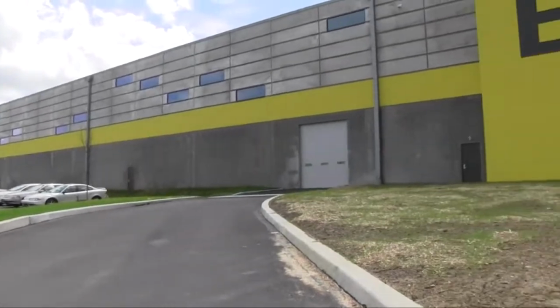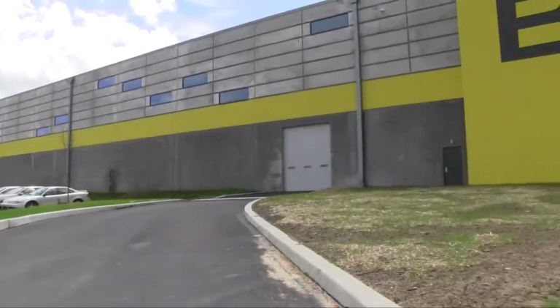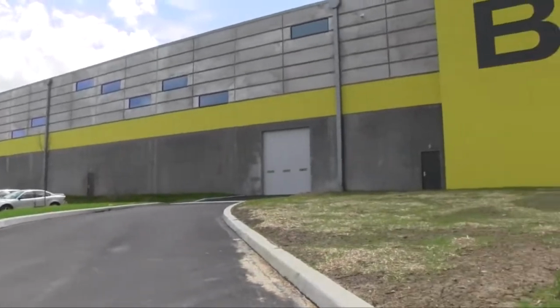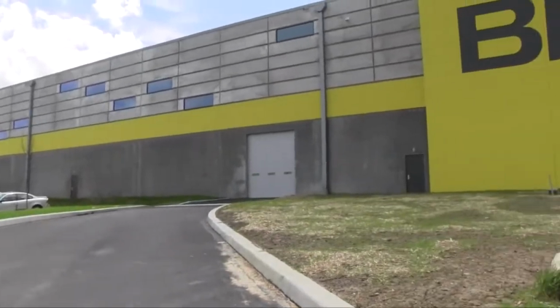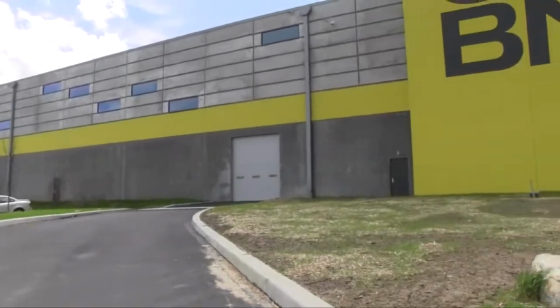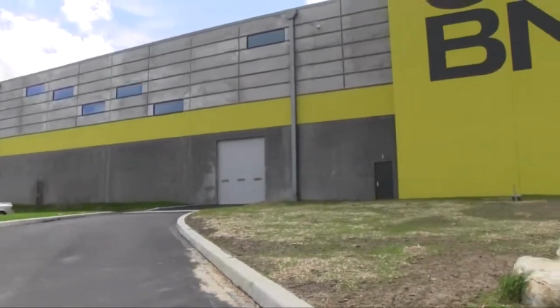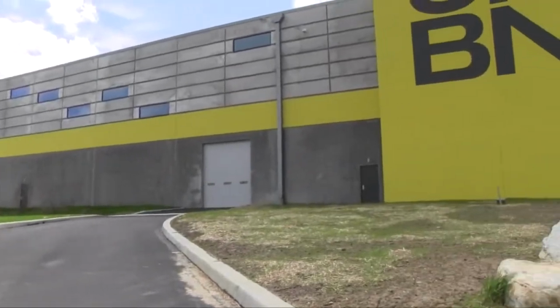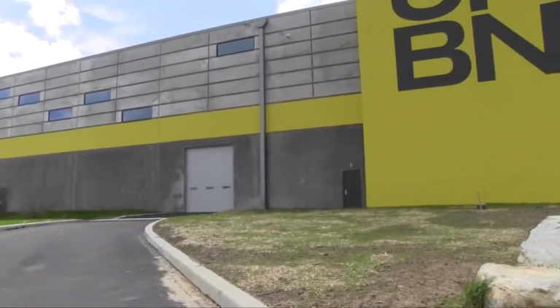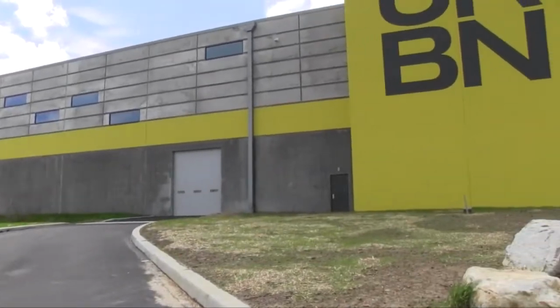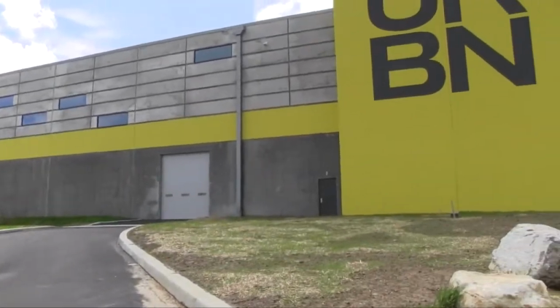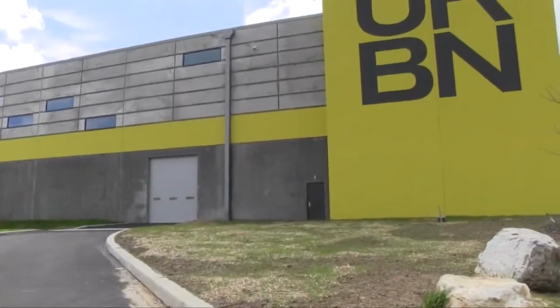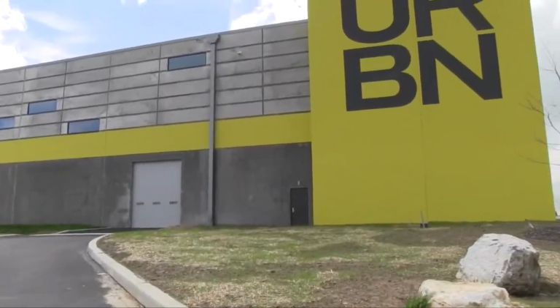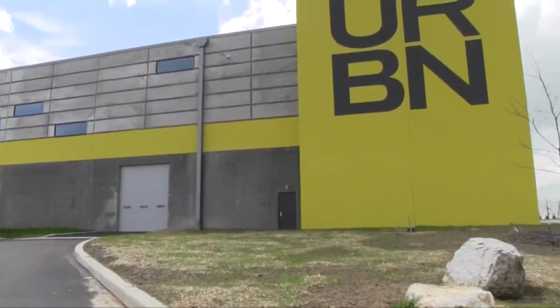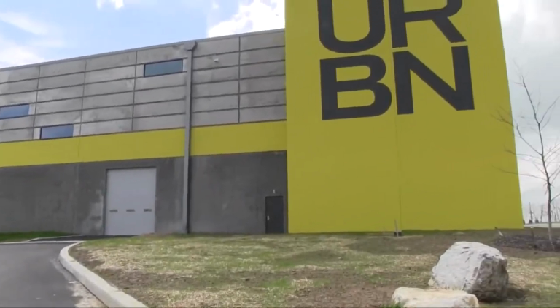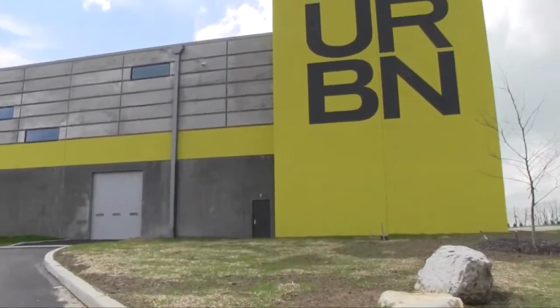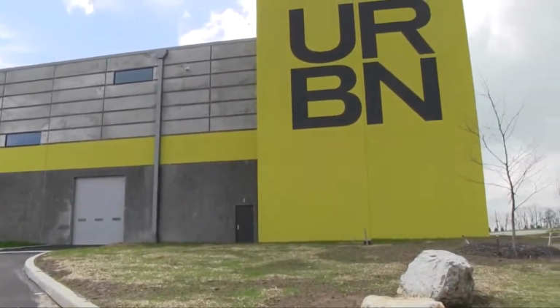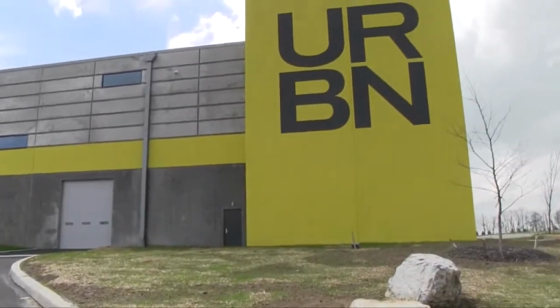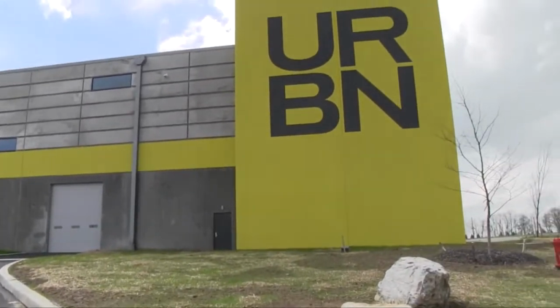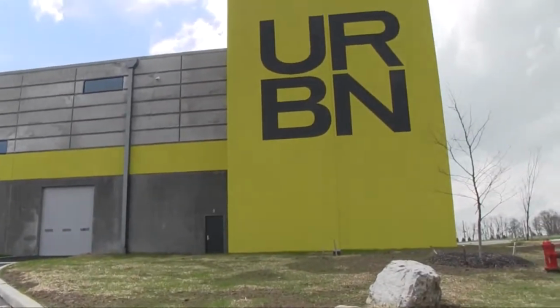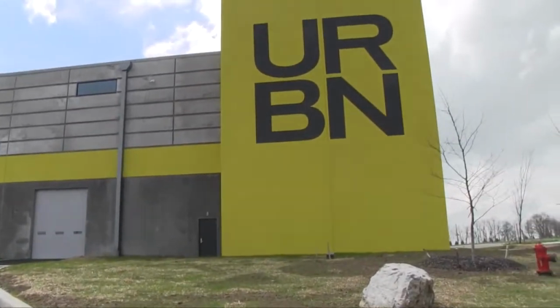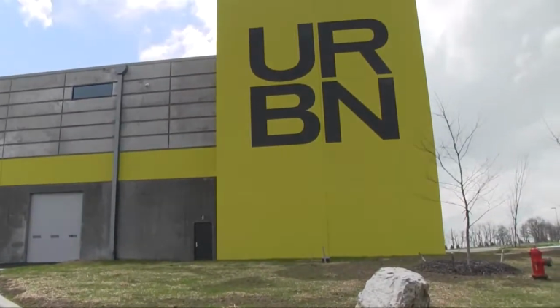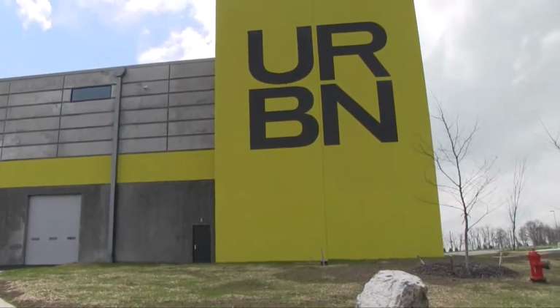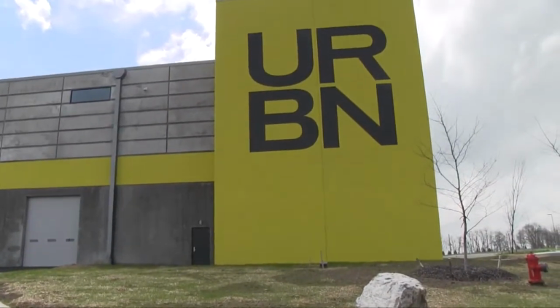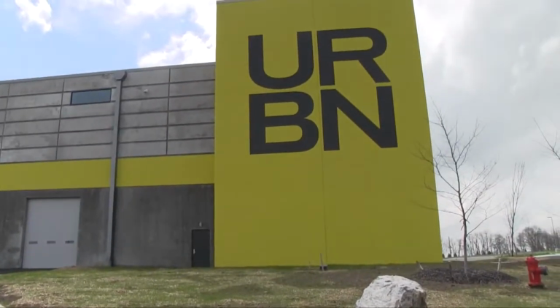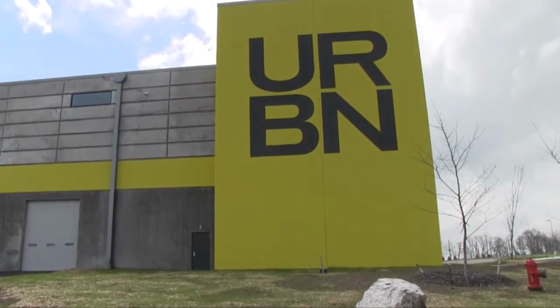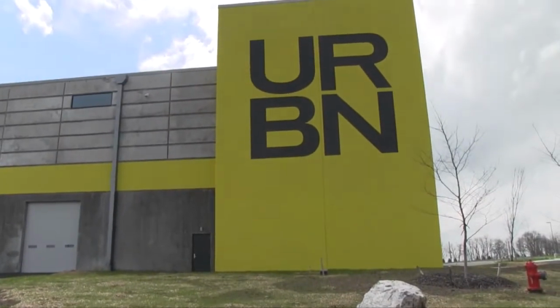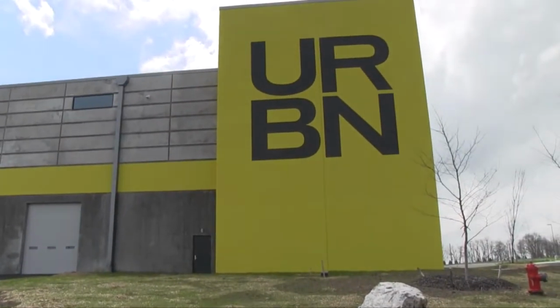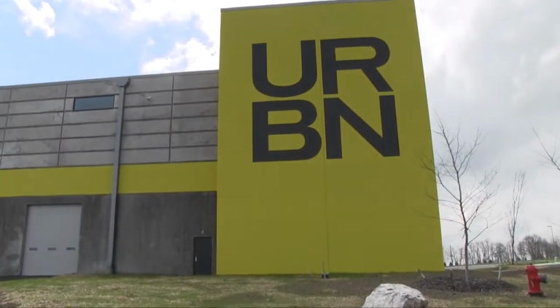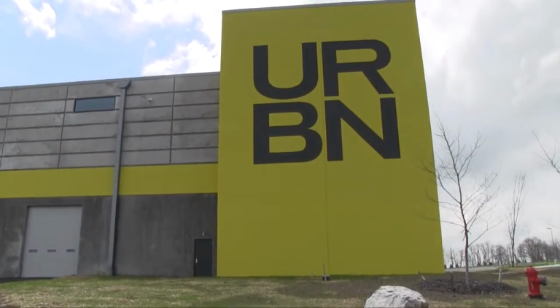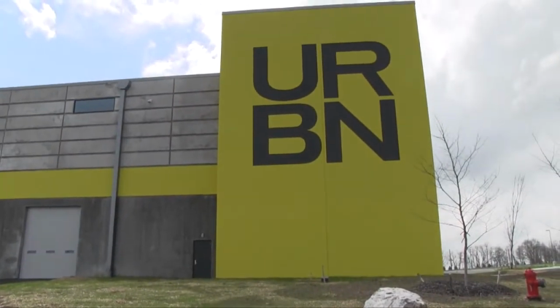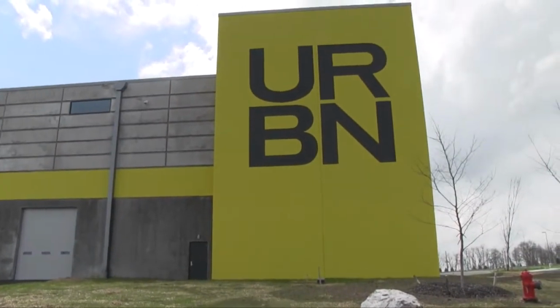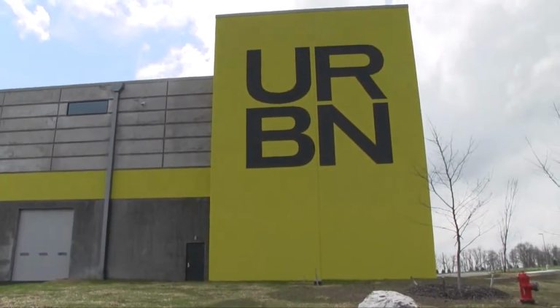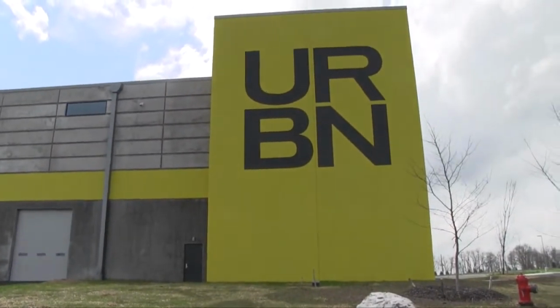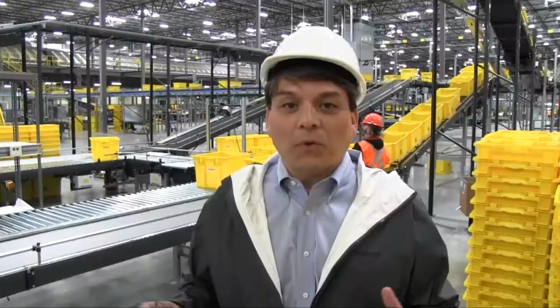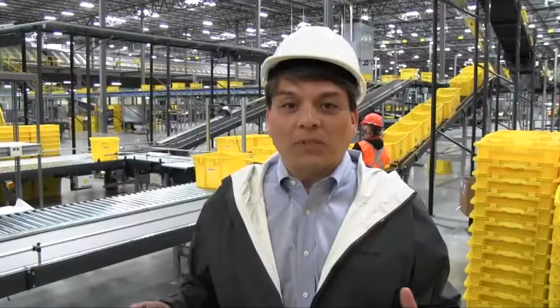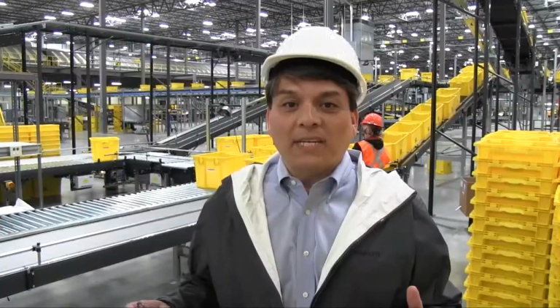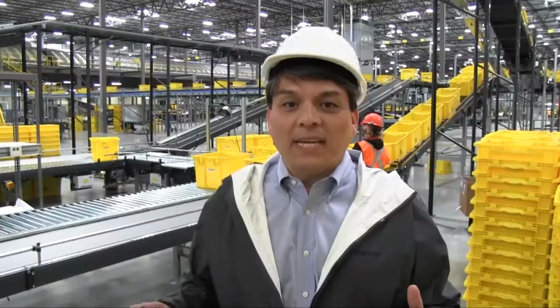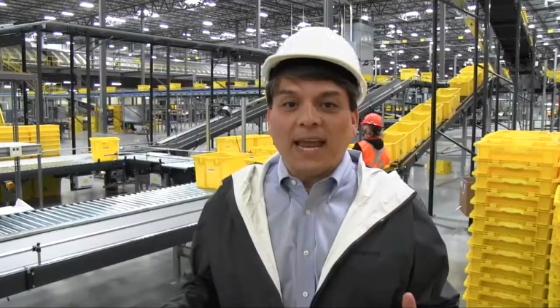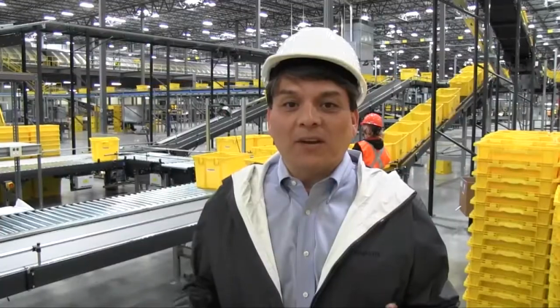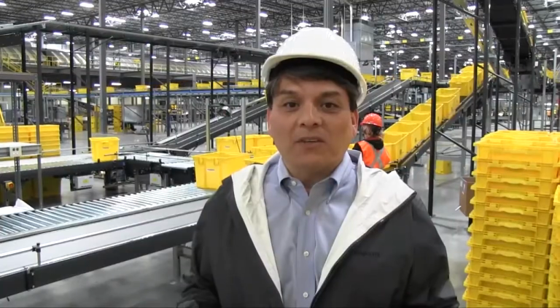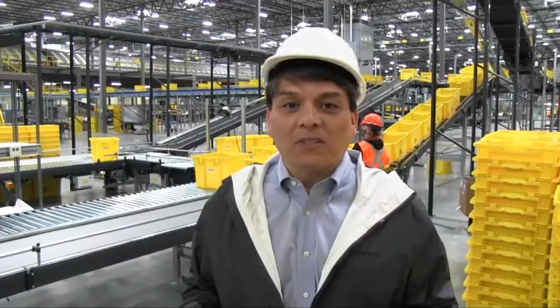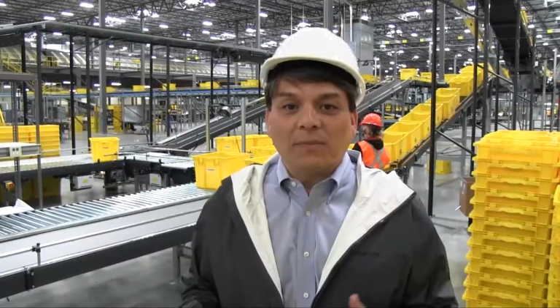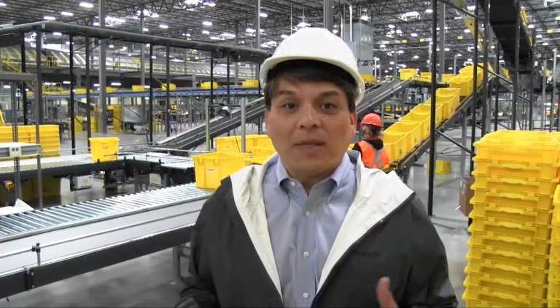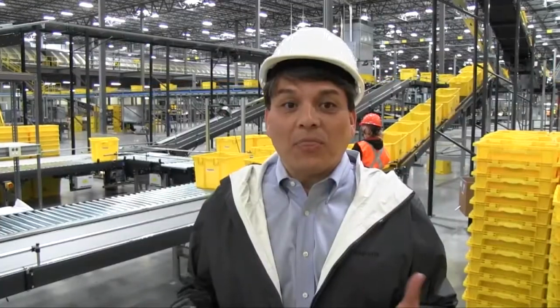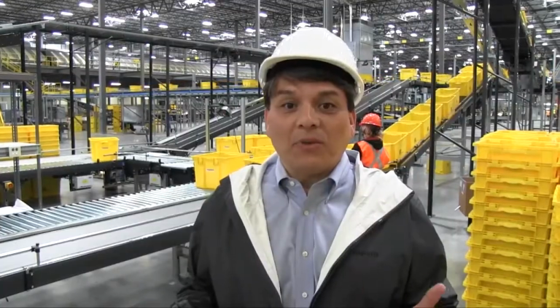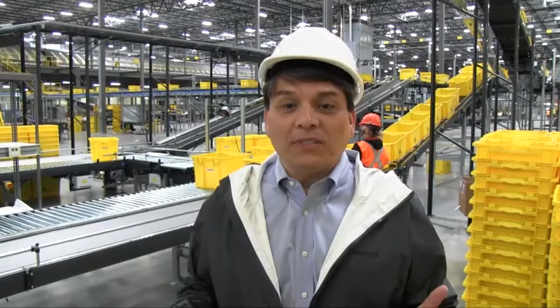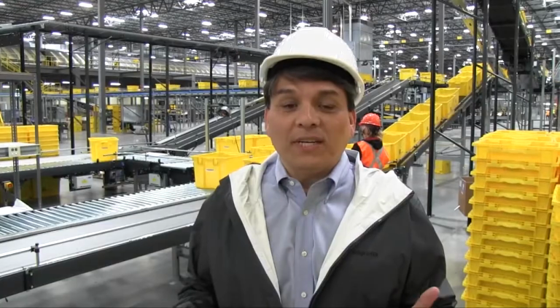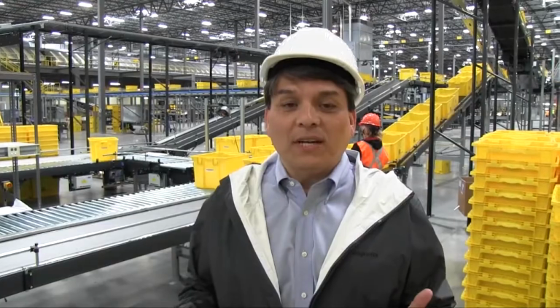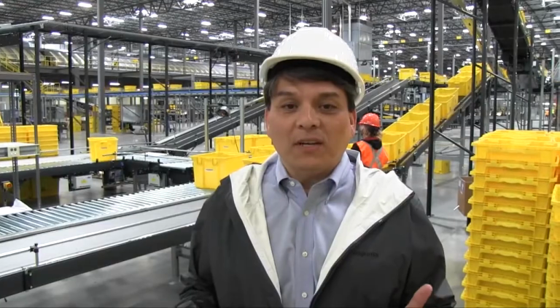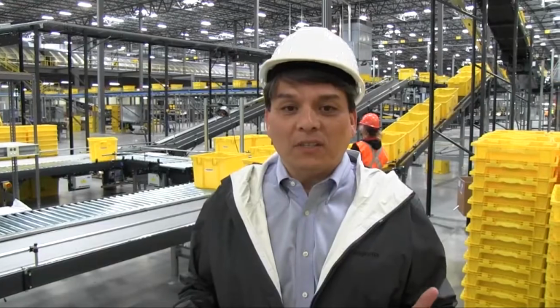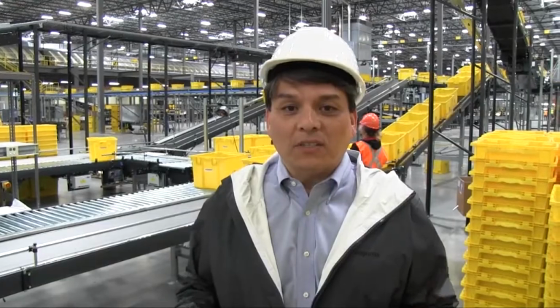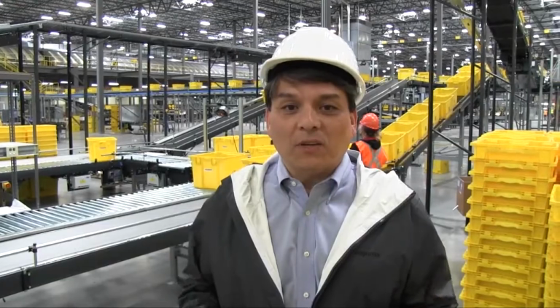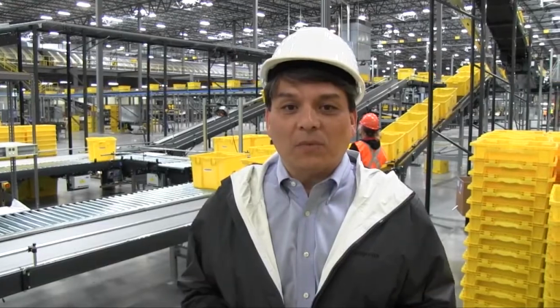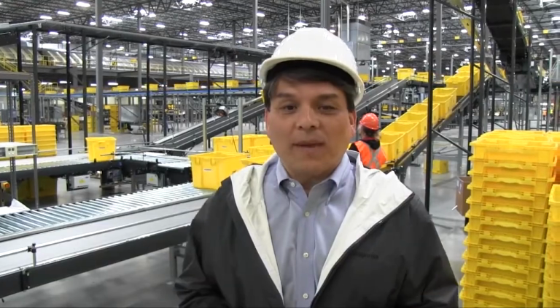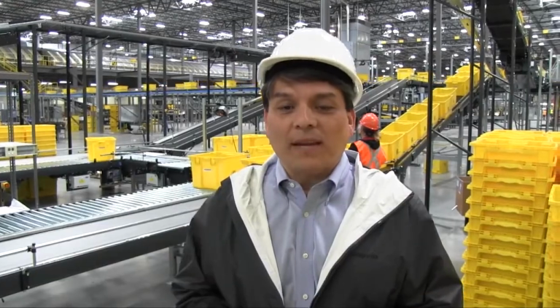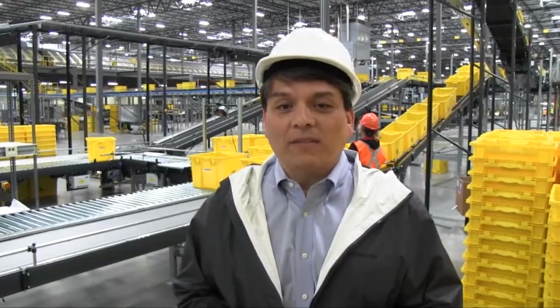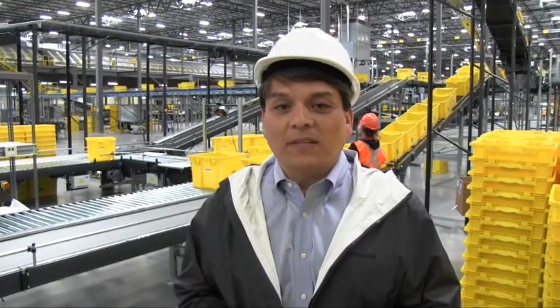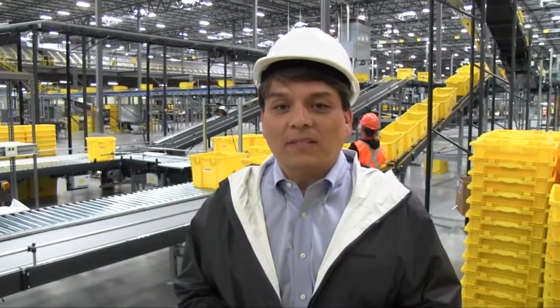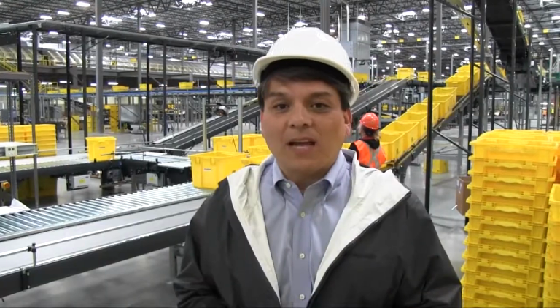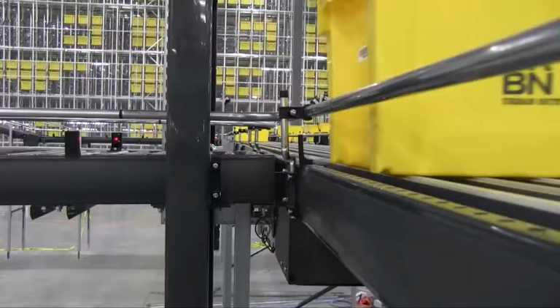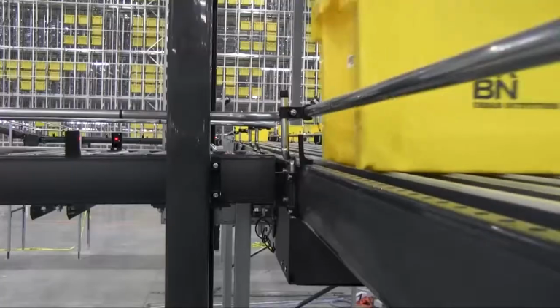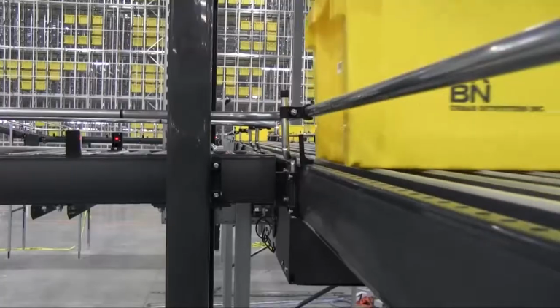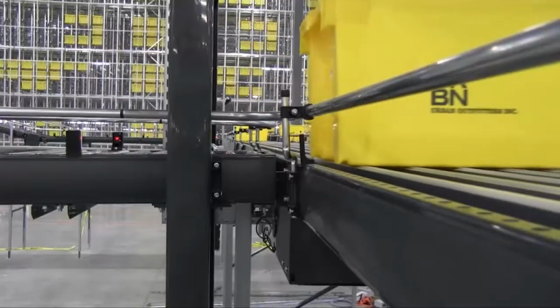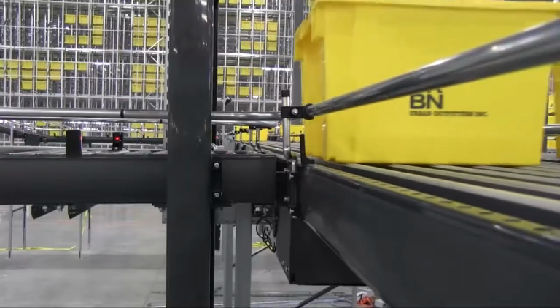Additionally, this facility is also powered by a solar array which consists of about 14 acres and about 1,300 solar panels on top of the roof.